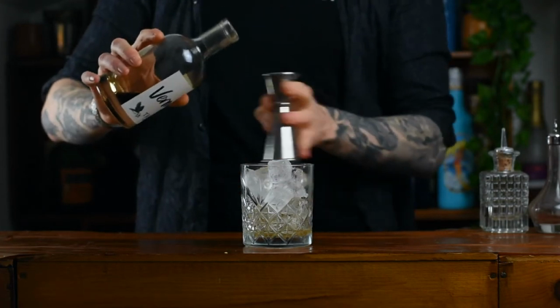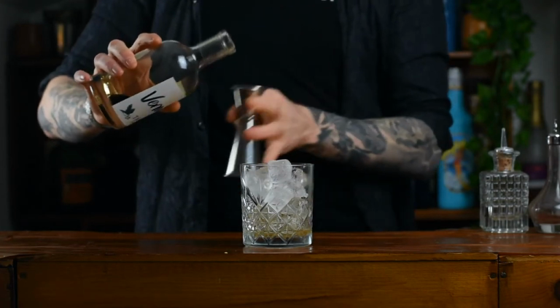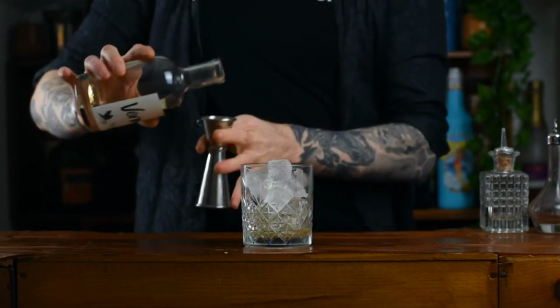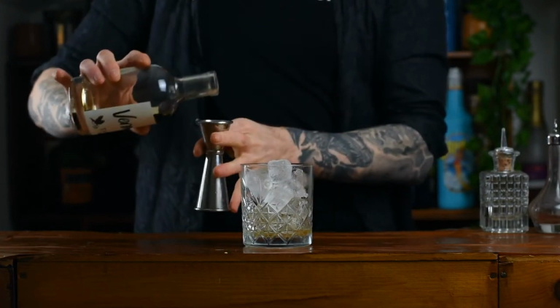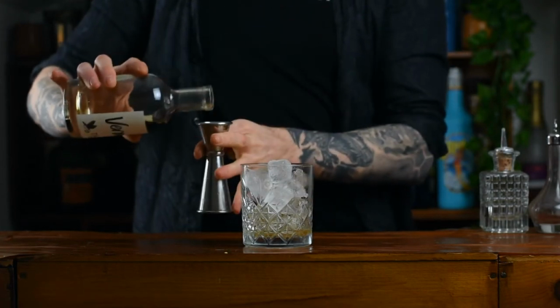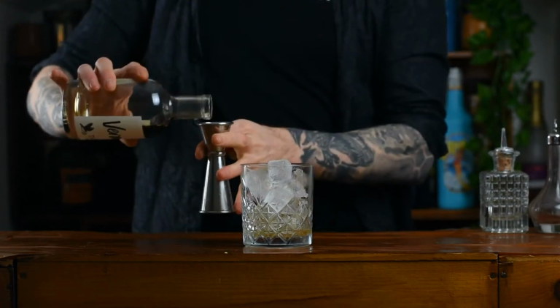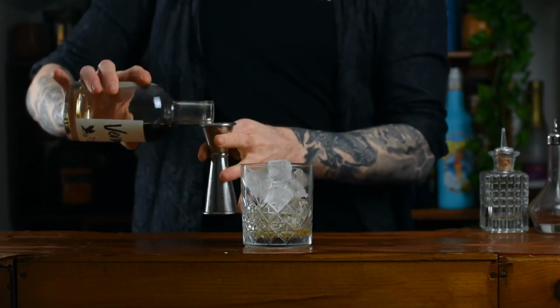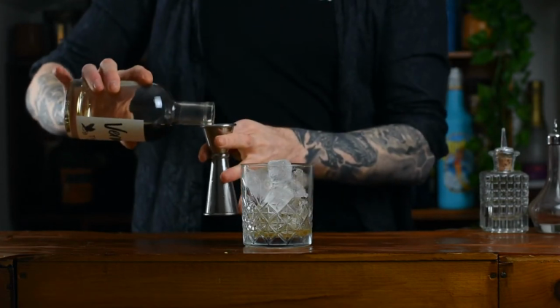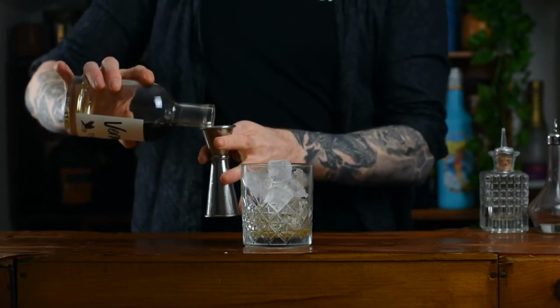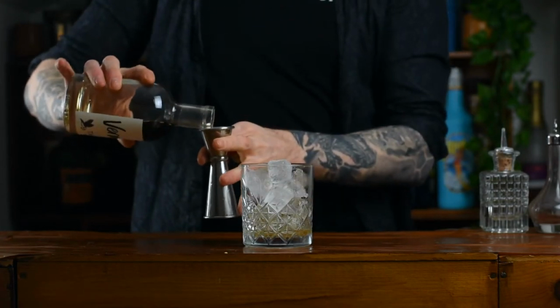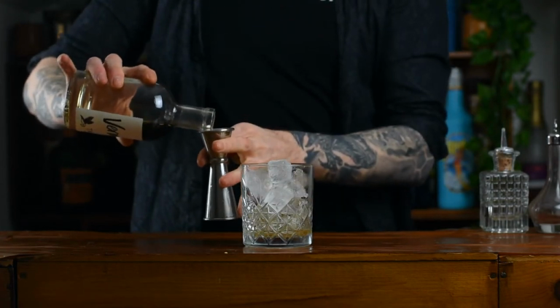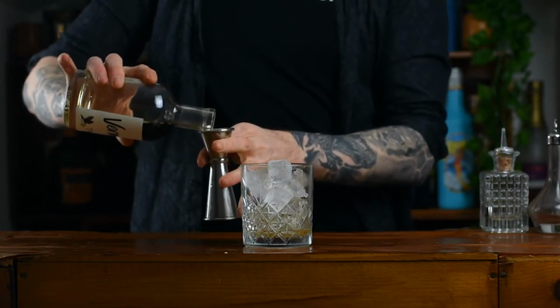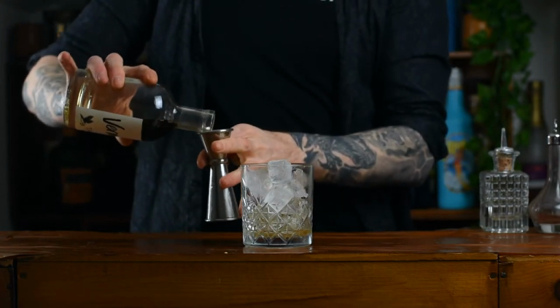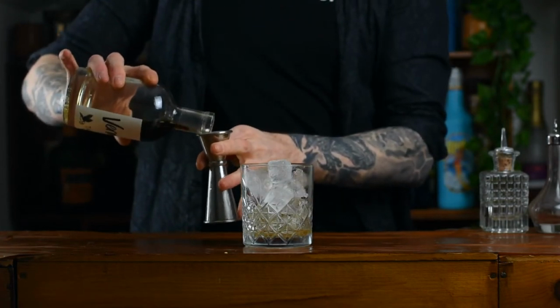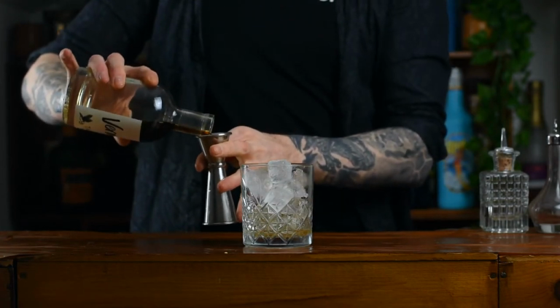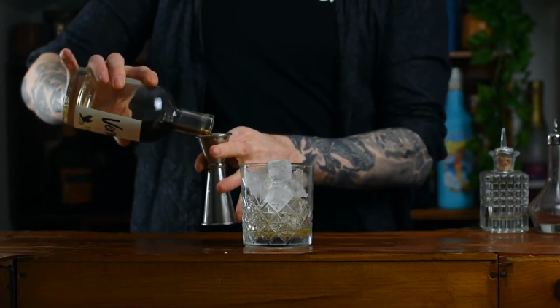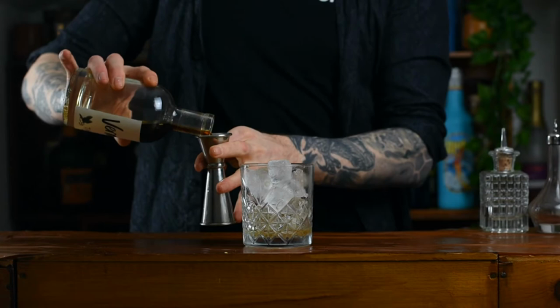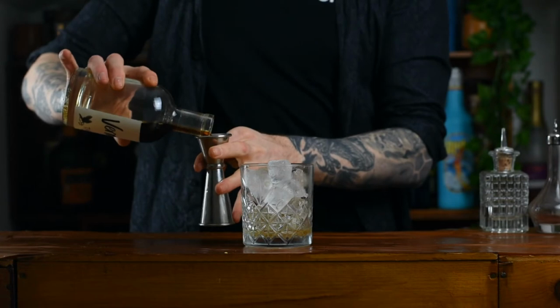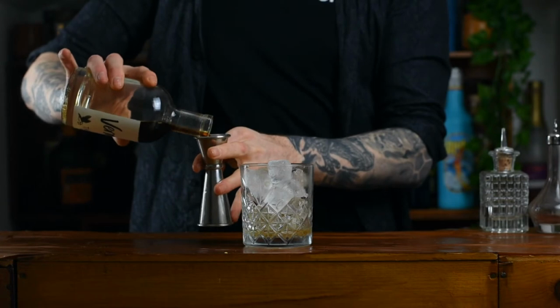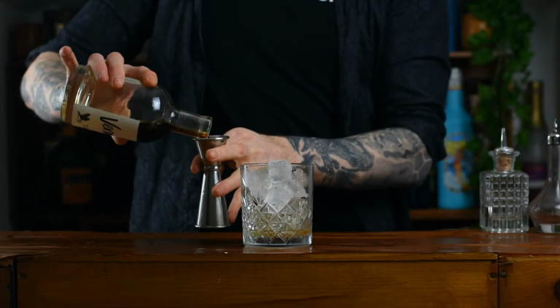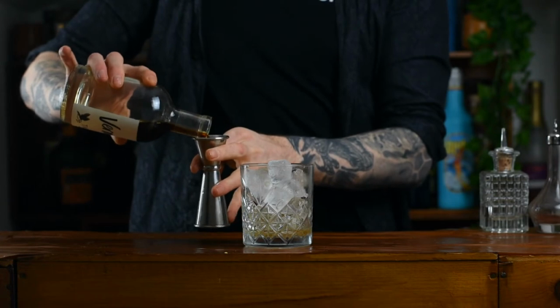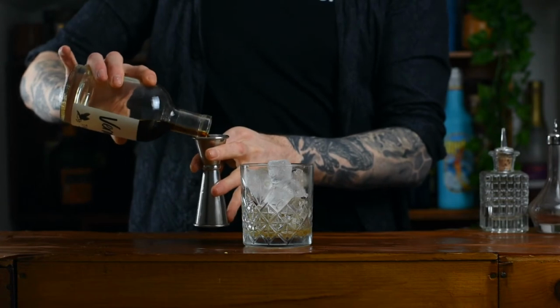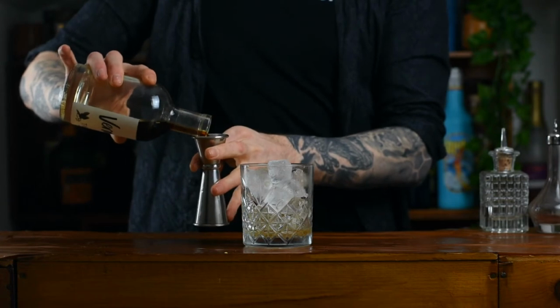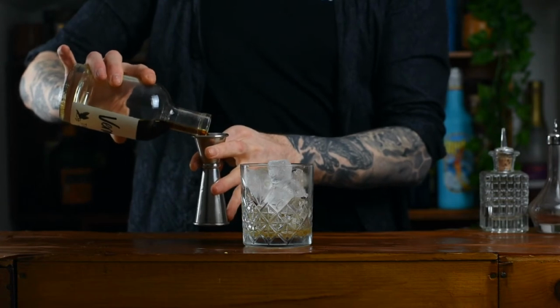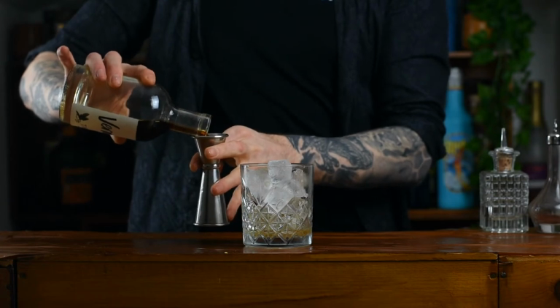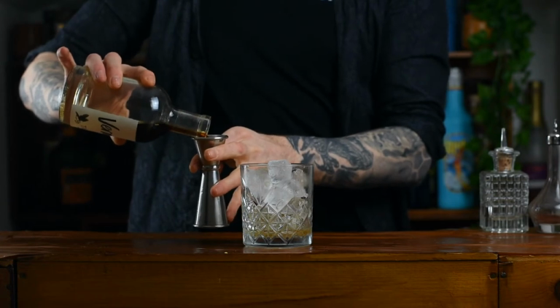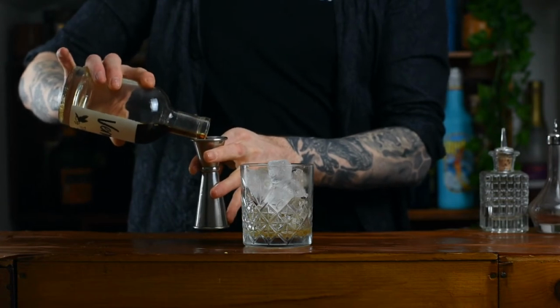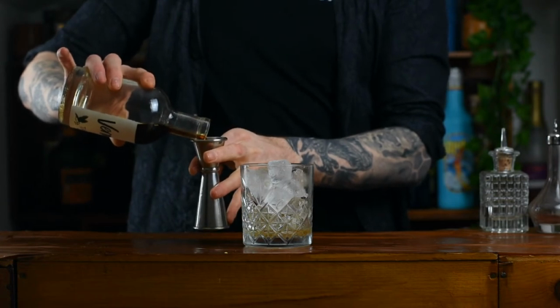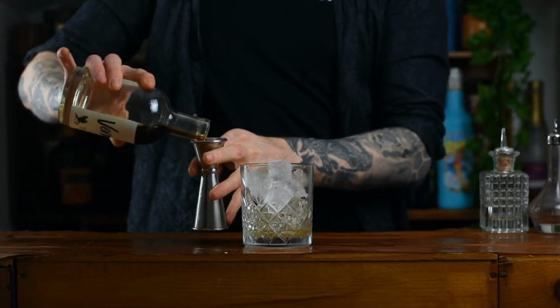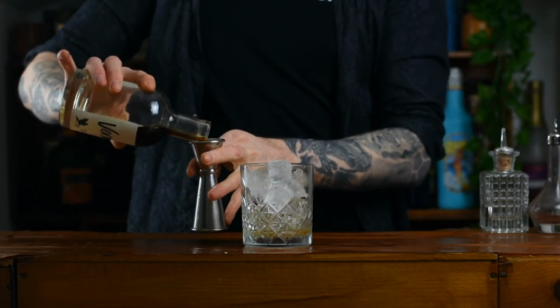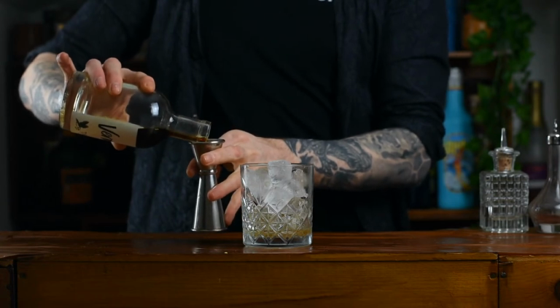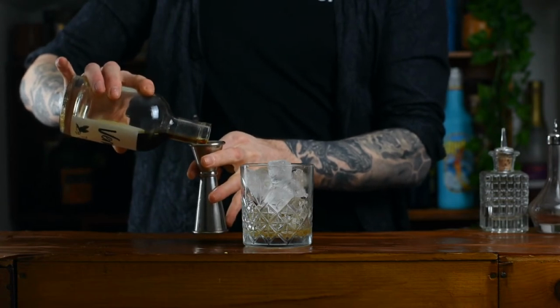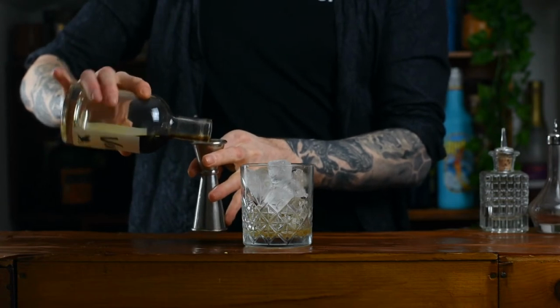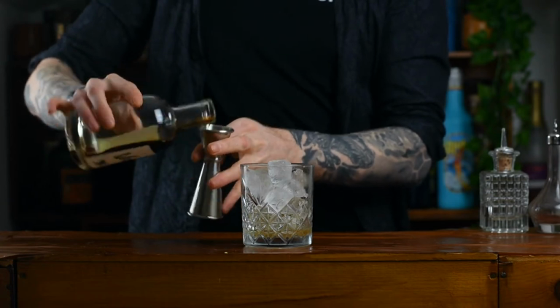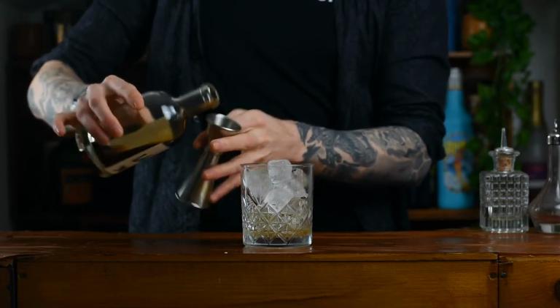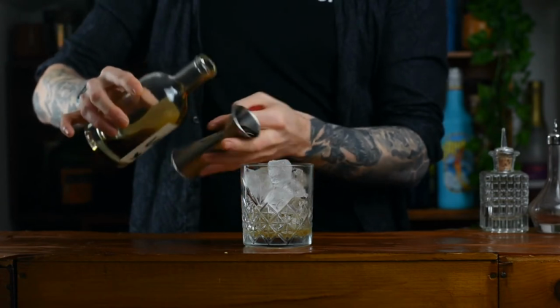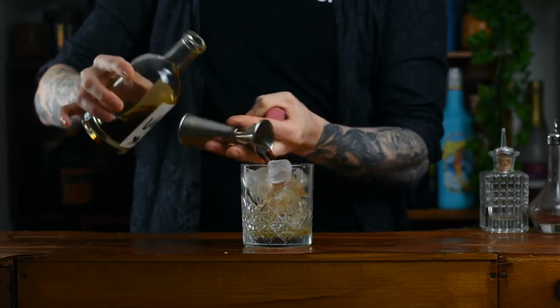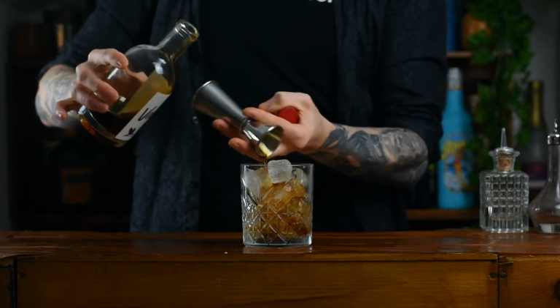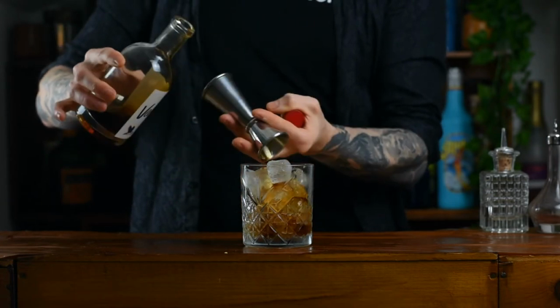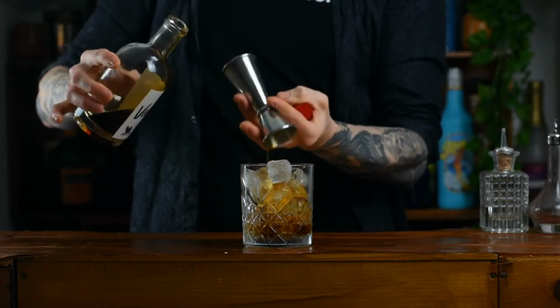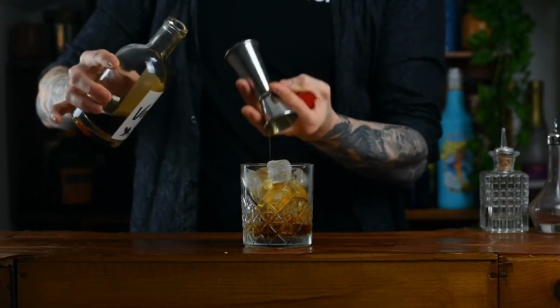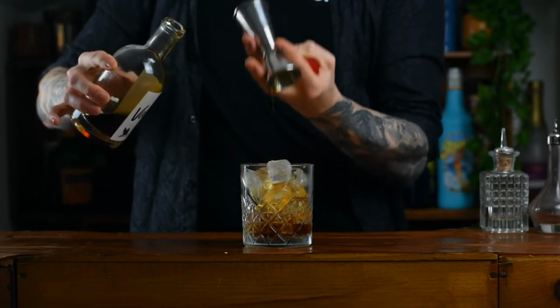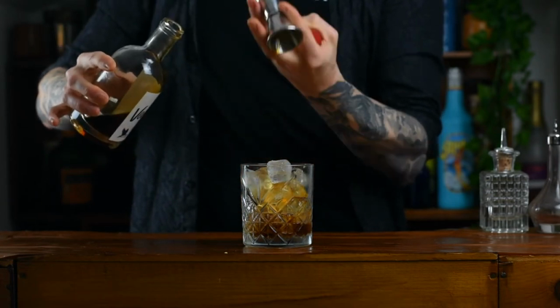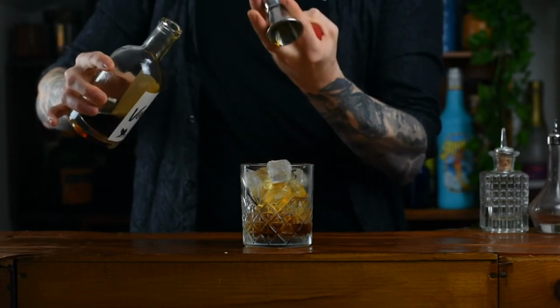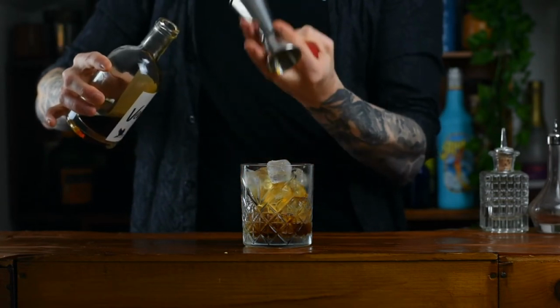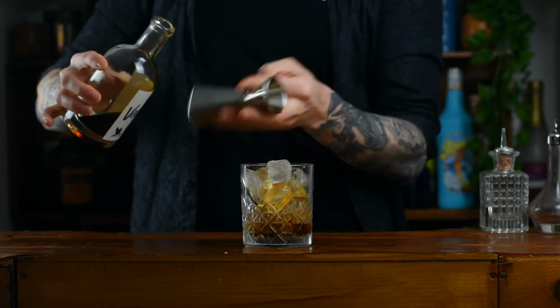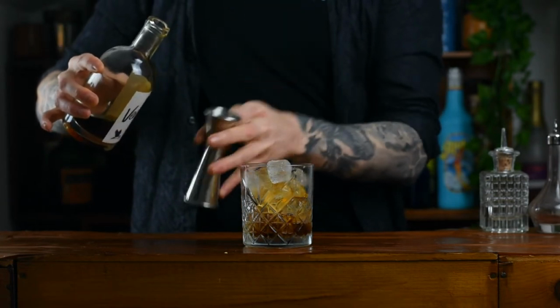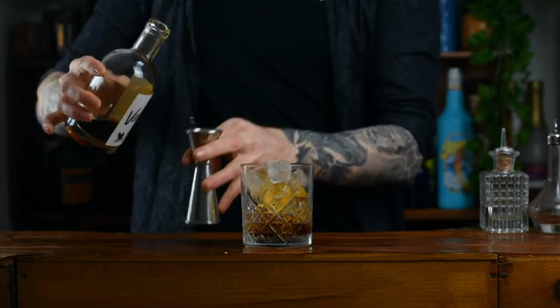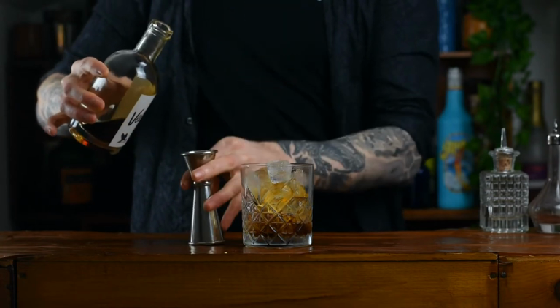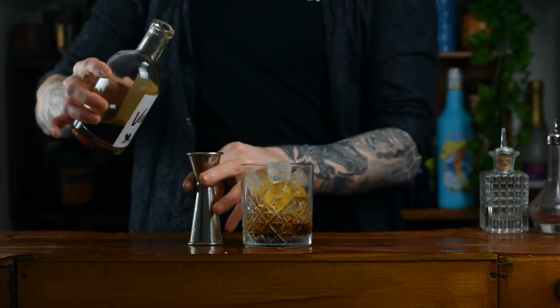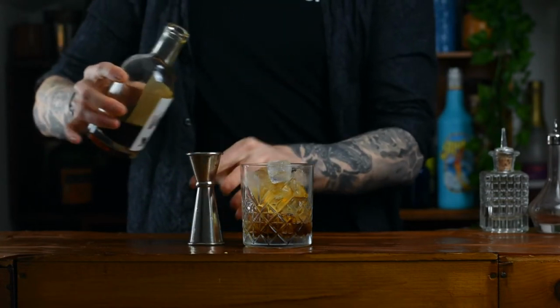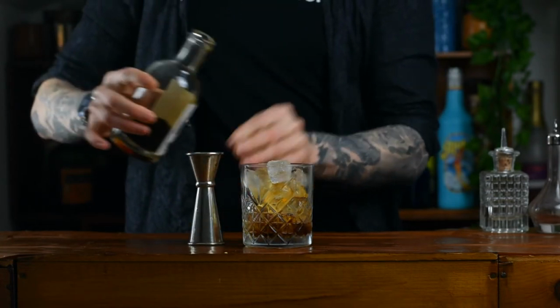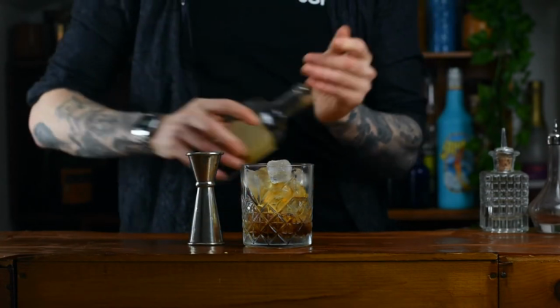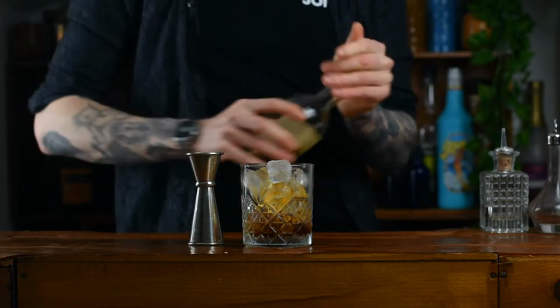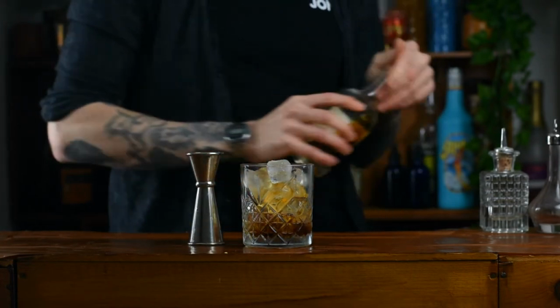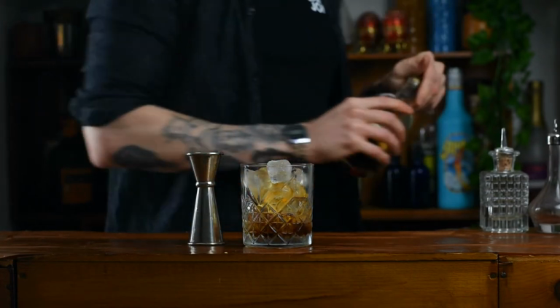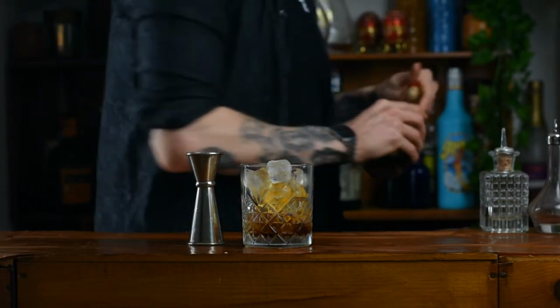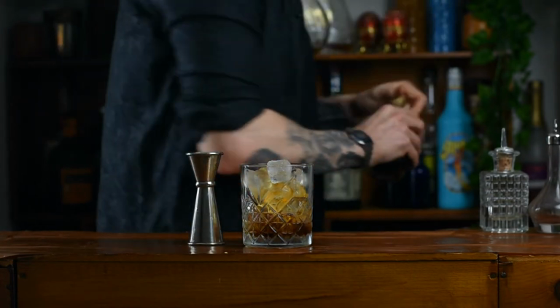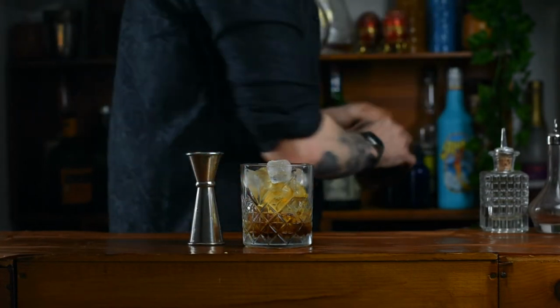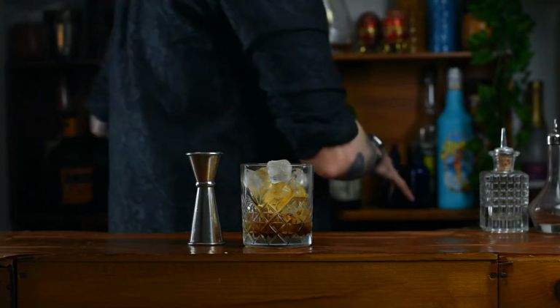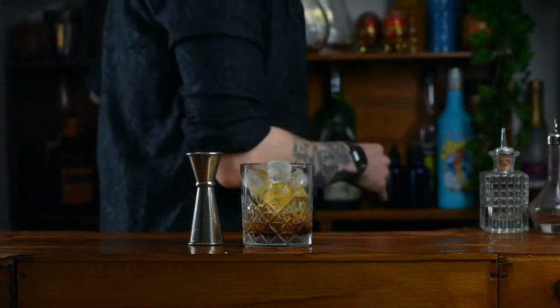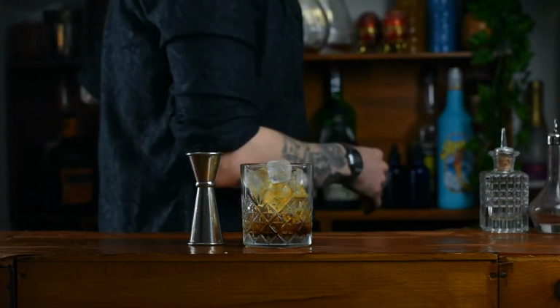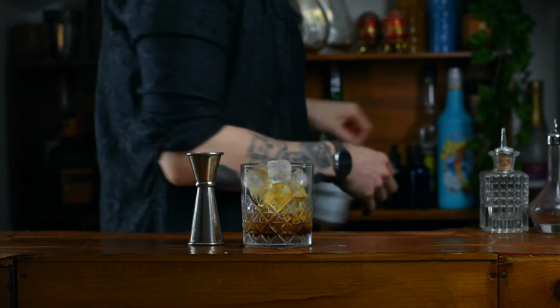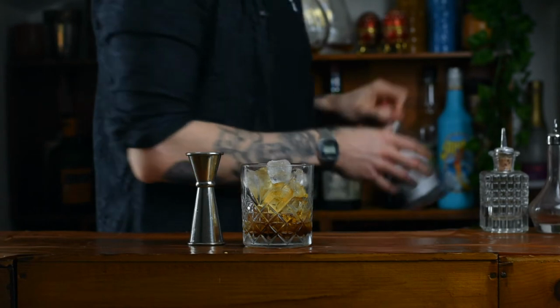Next up, sweet vermouth — the exact same, 25ml. You see the pattern? It's all the same measurements.